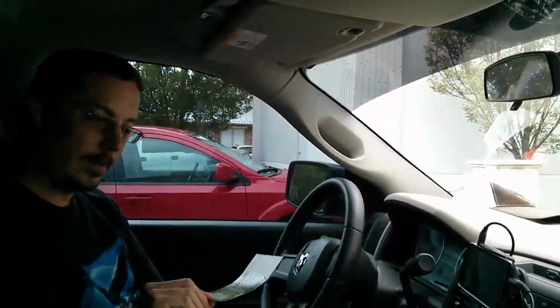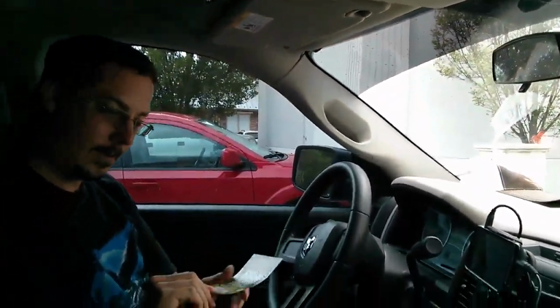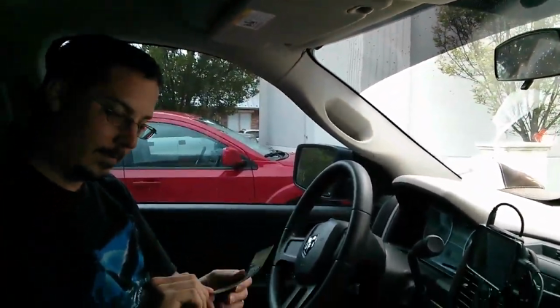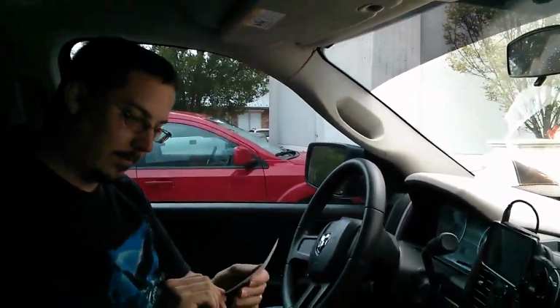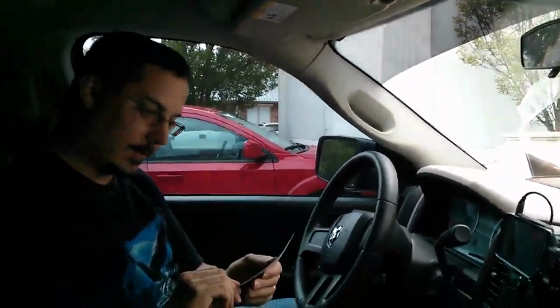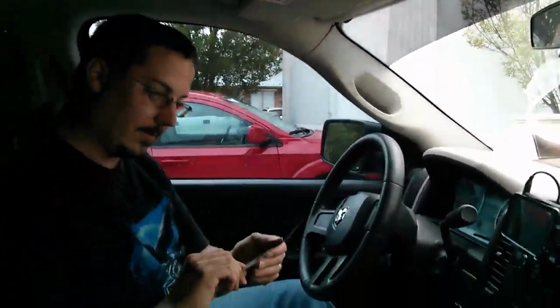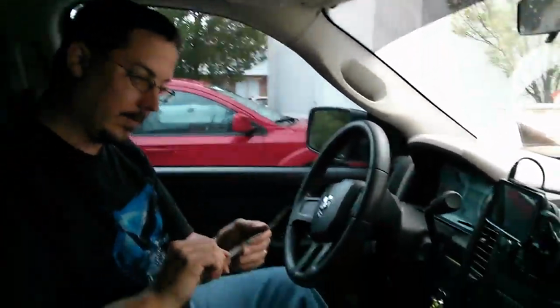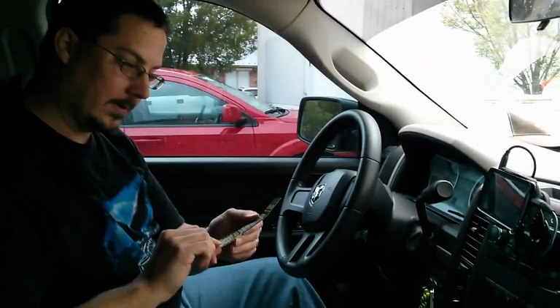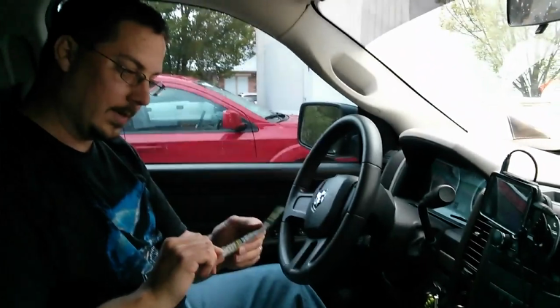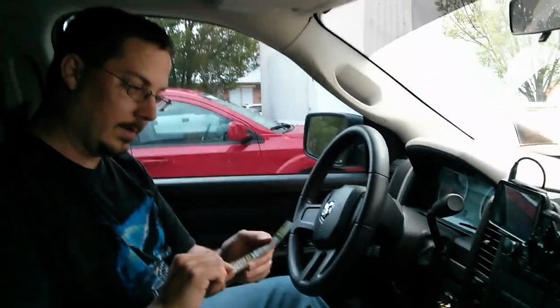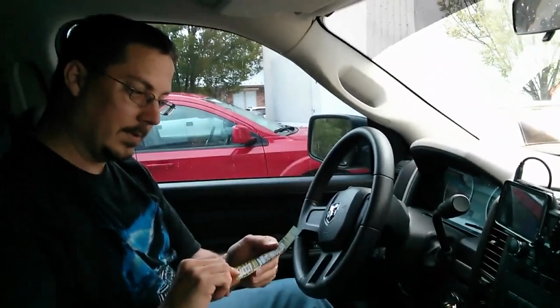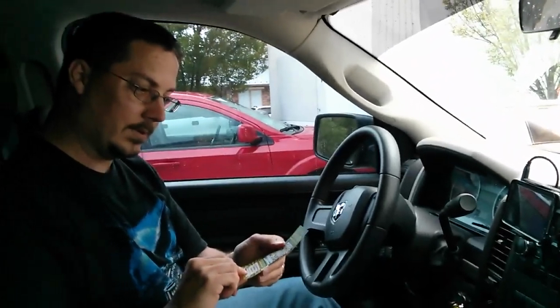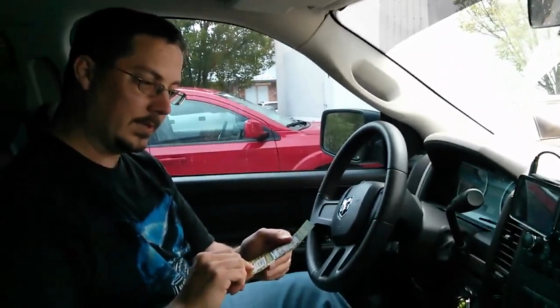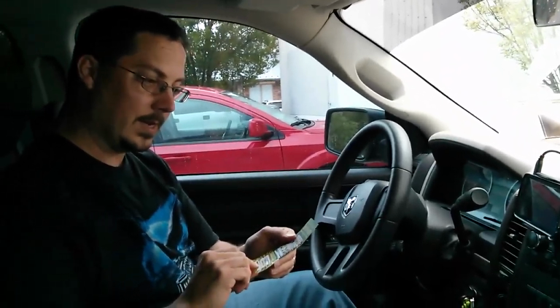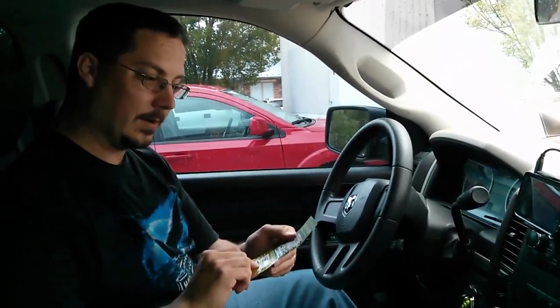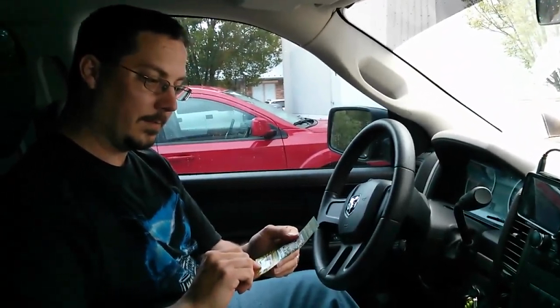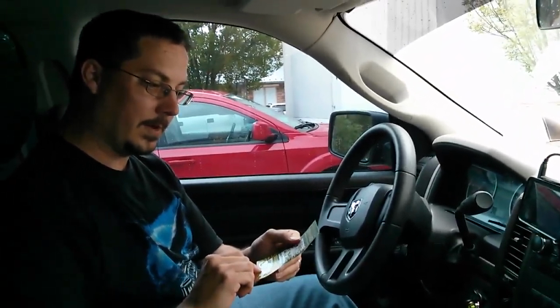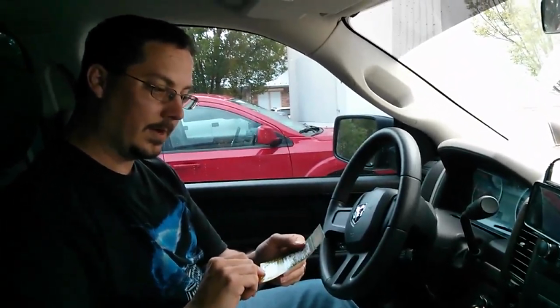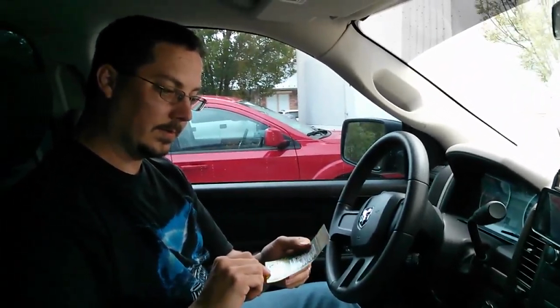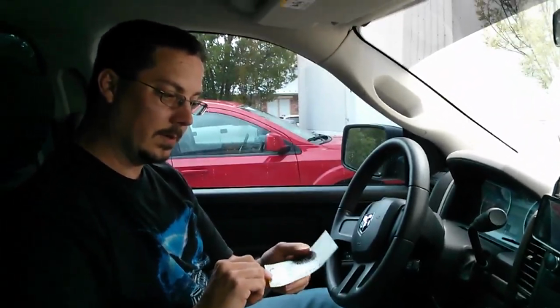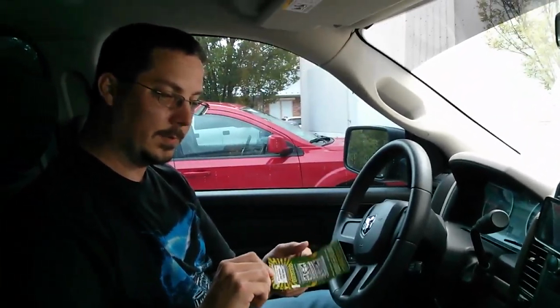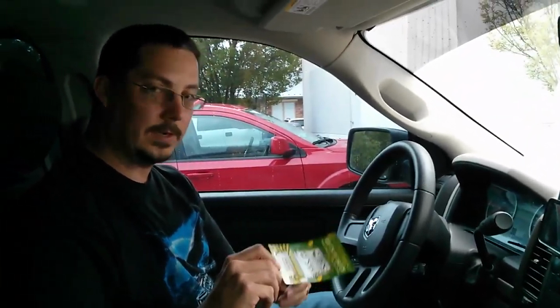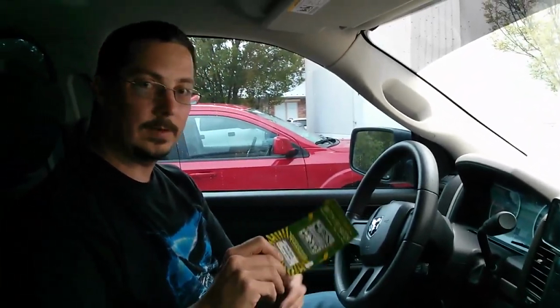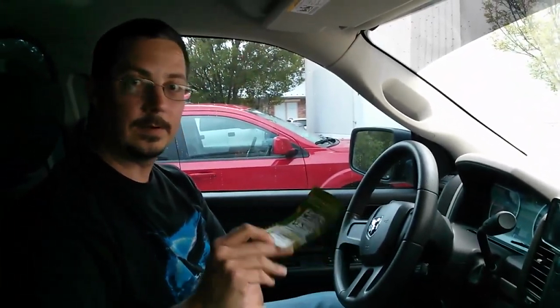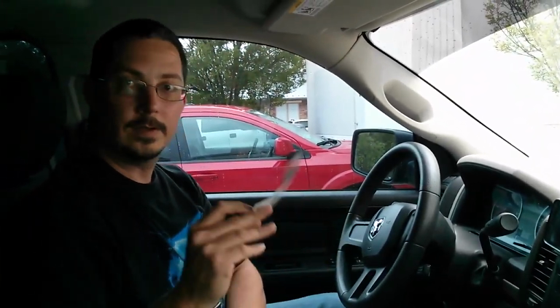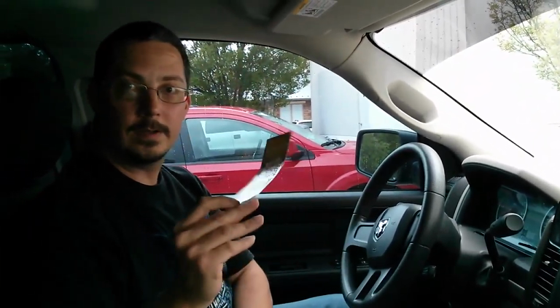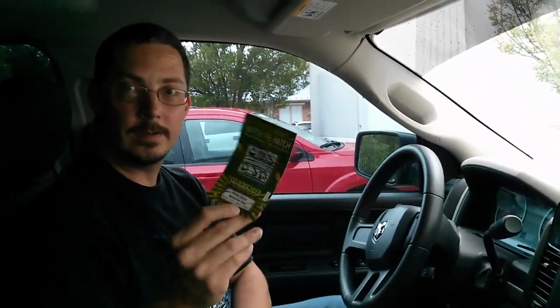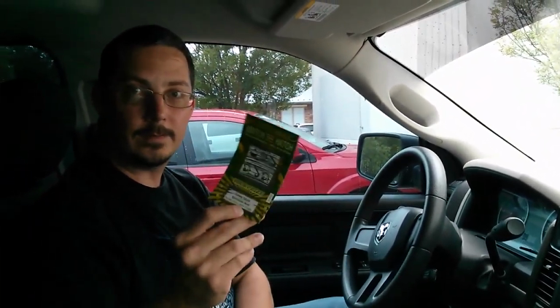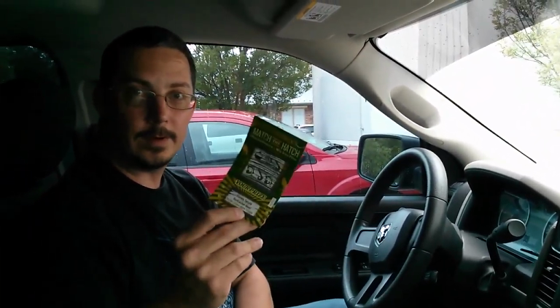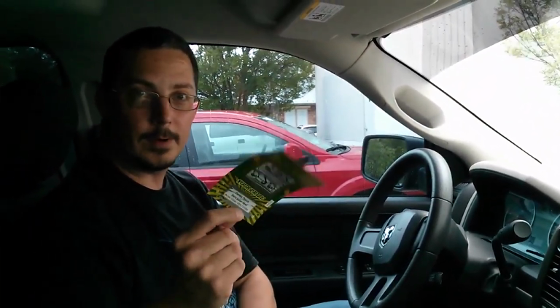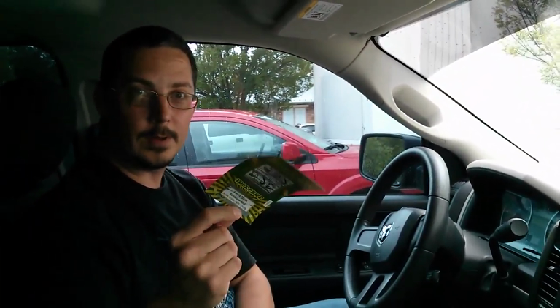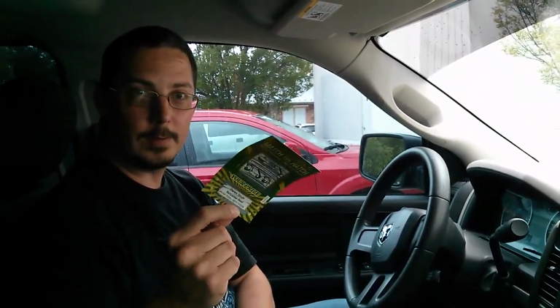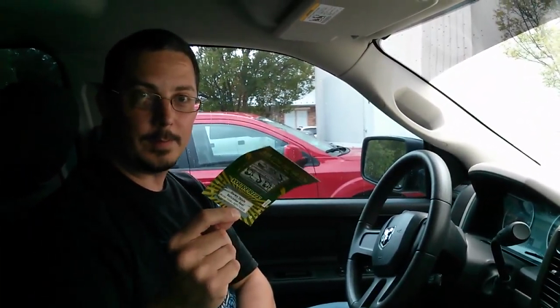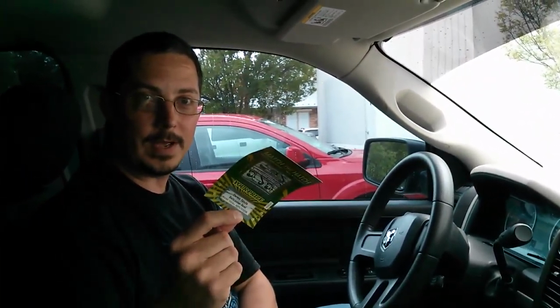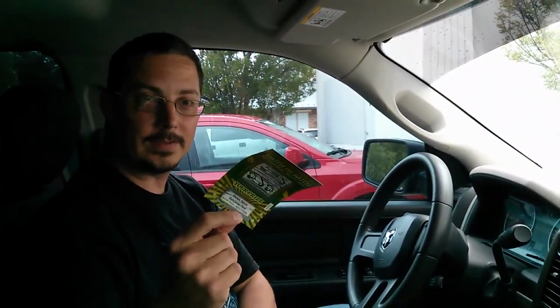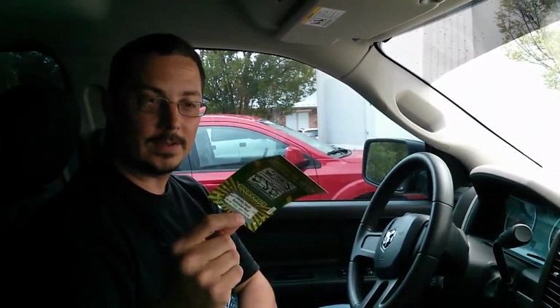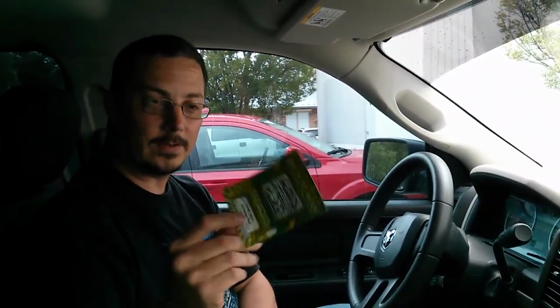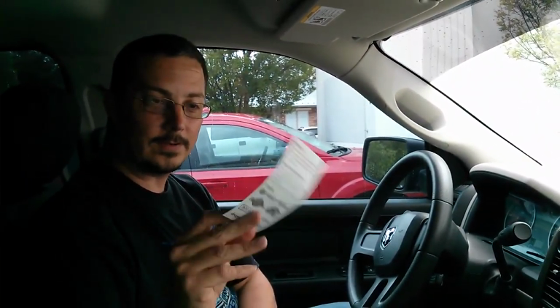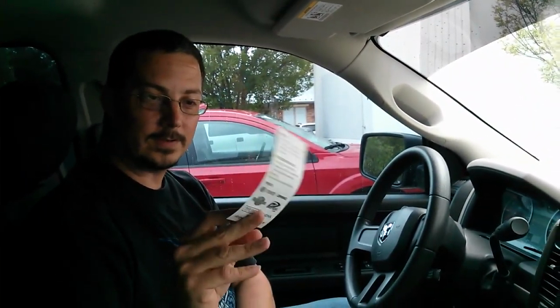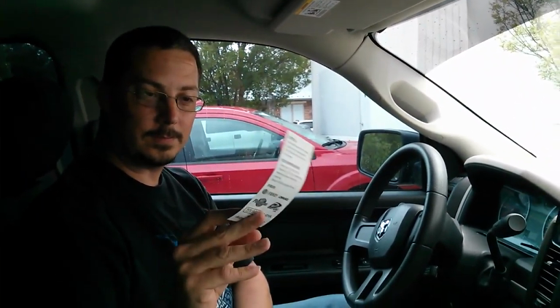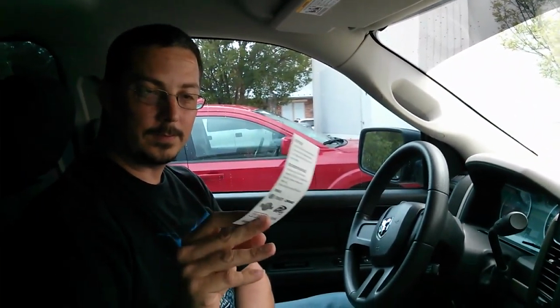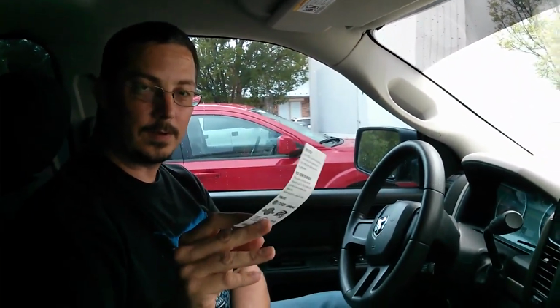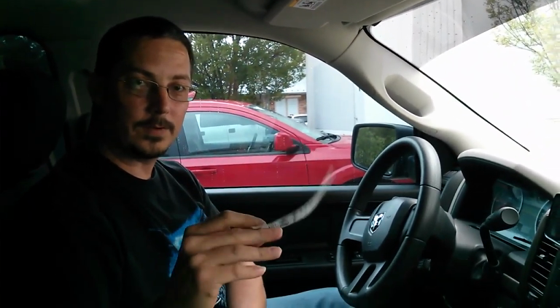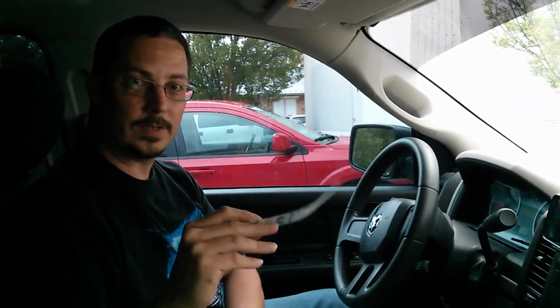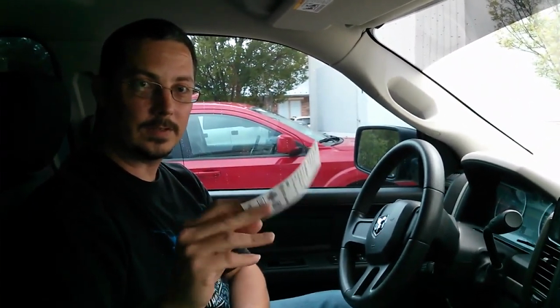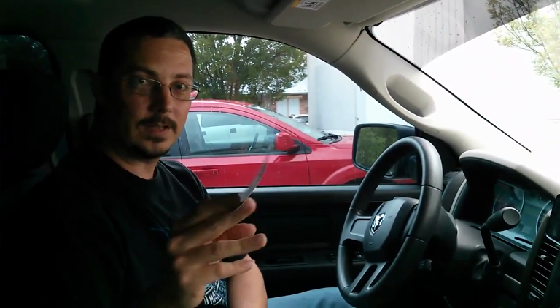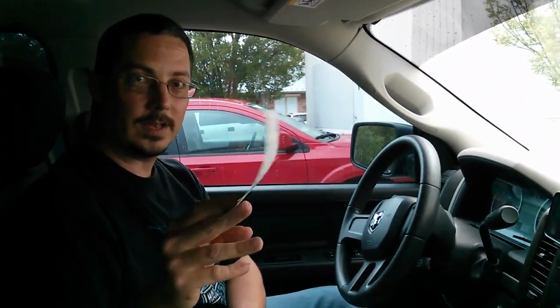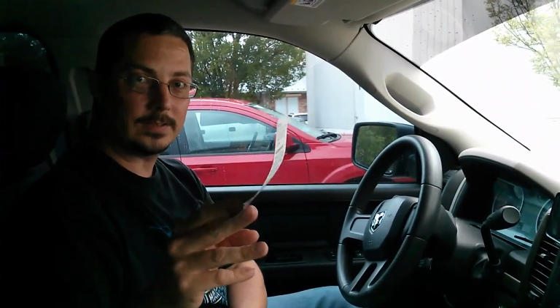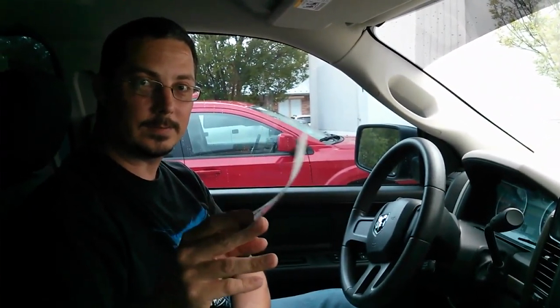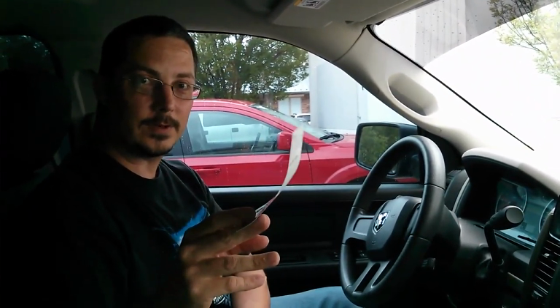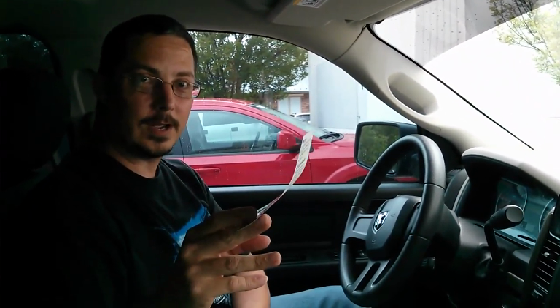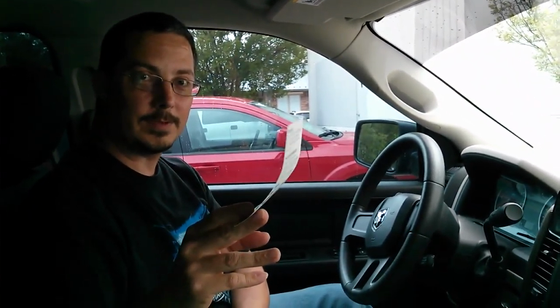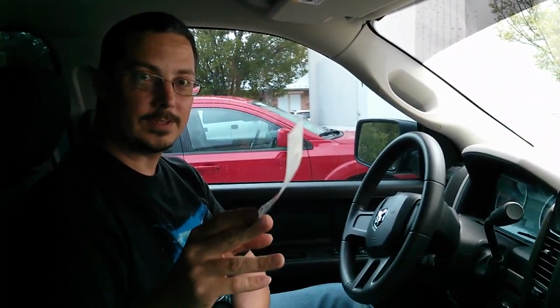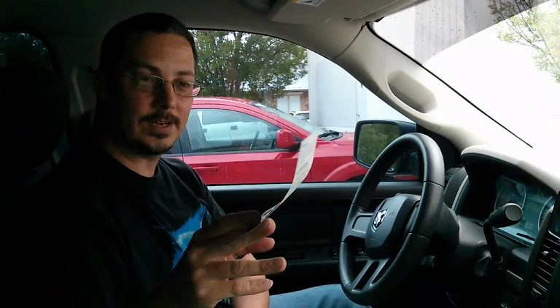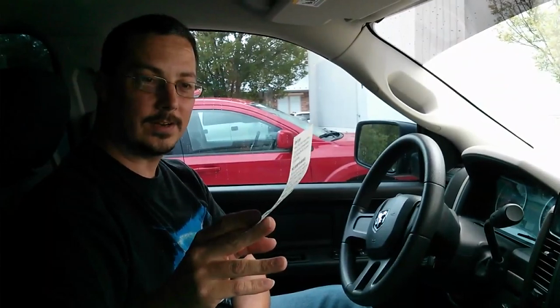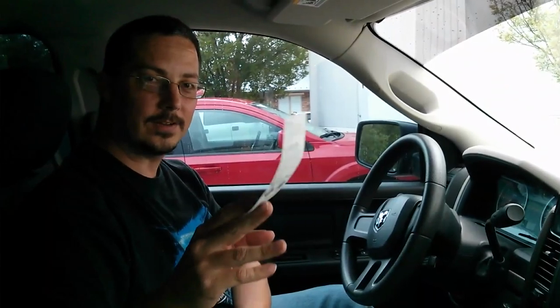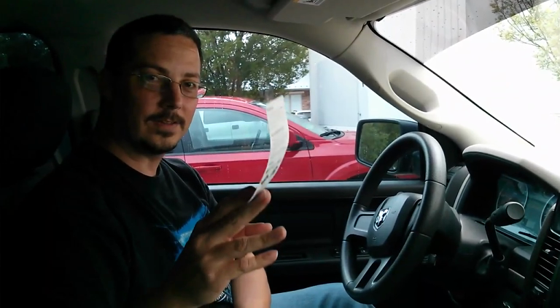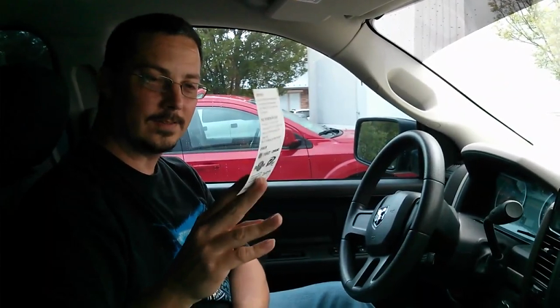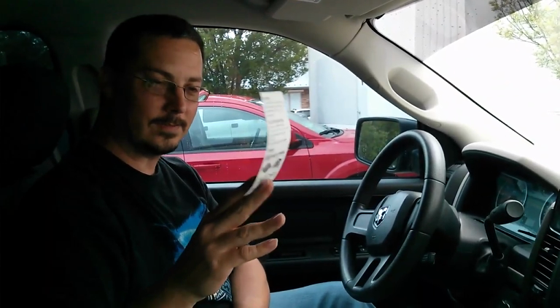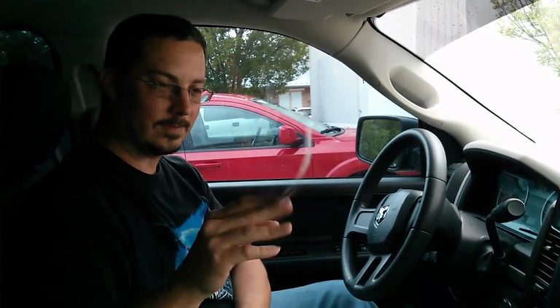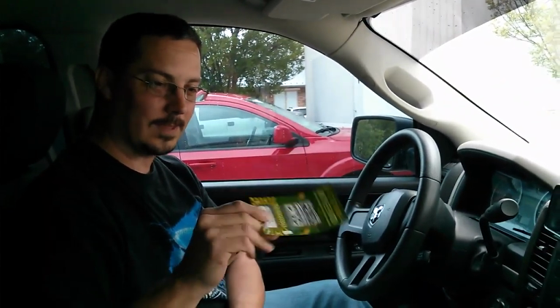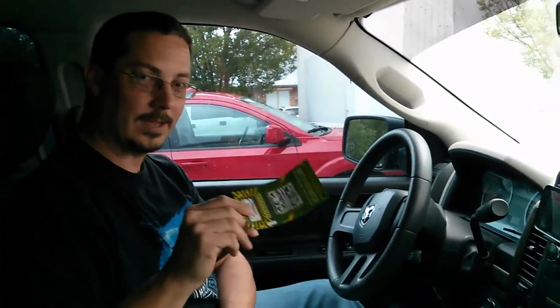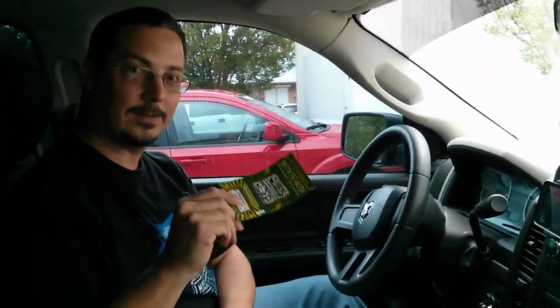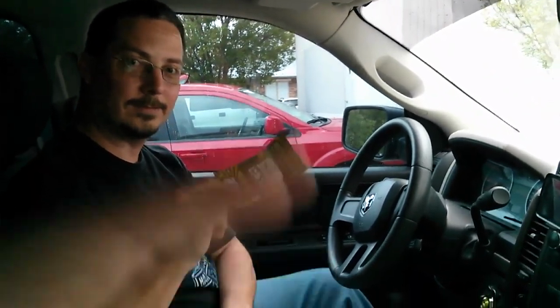Alrighty, well that was a Mystery Tackle Box opening from Oklahoma Bass Holes. Don't forget to like, subscribe, and share. Thank you!